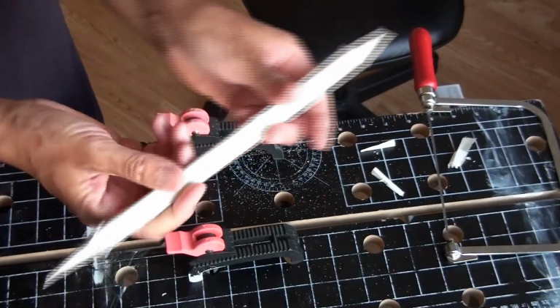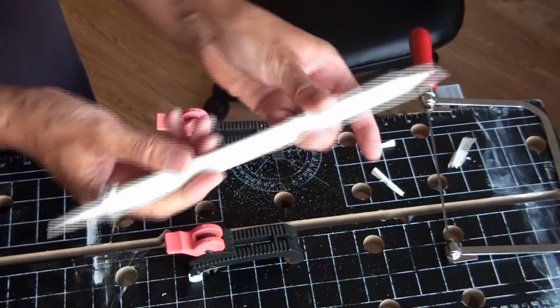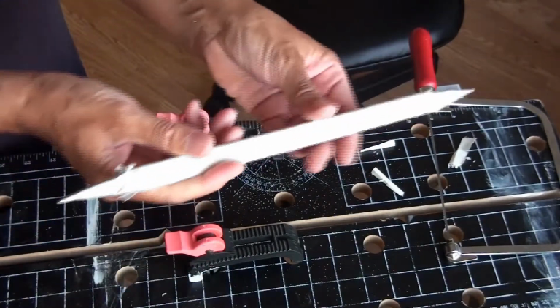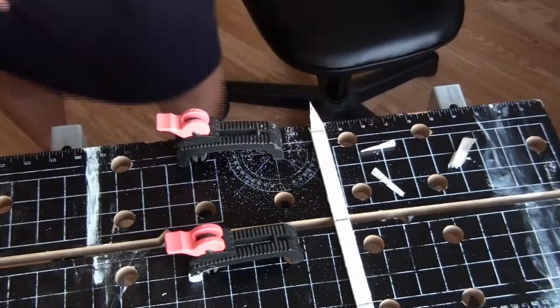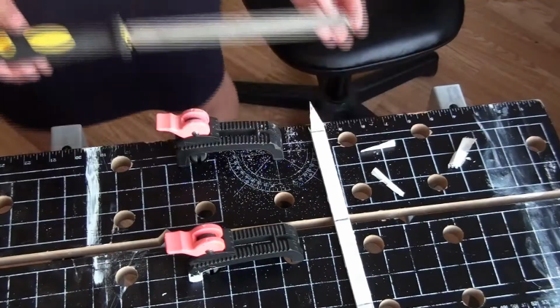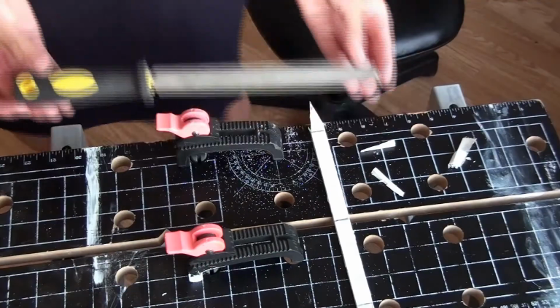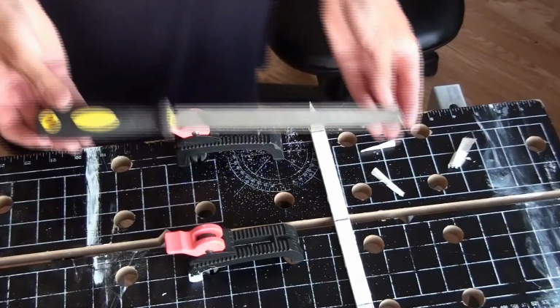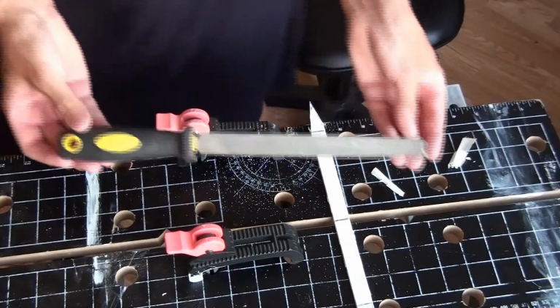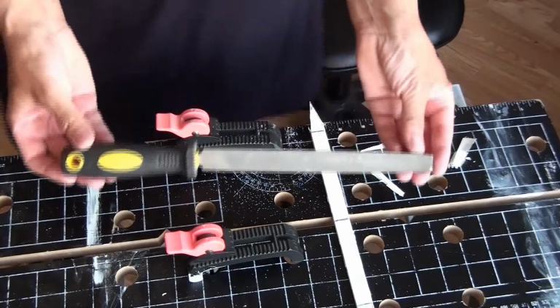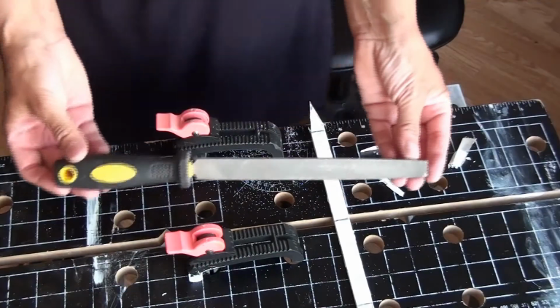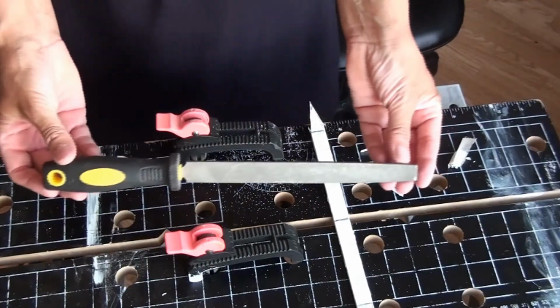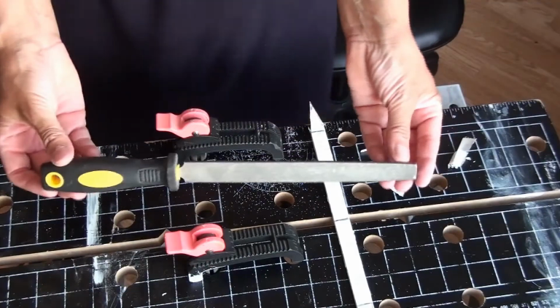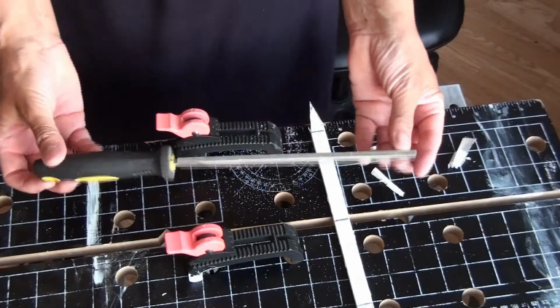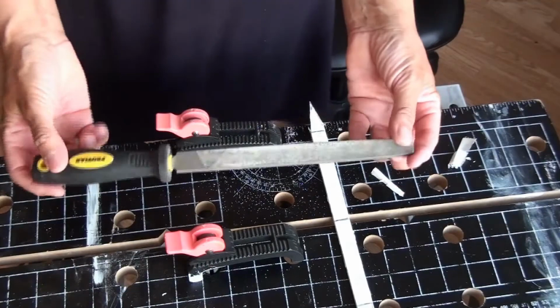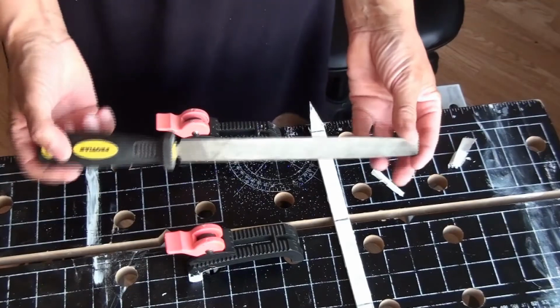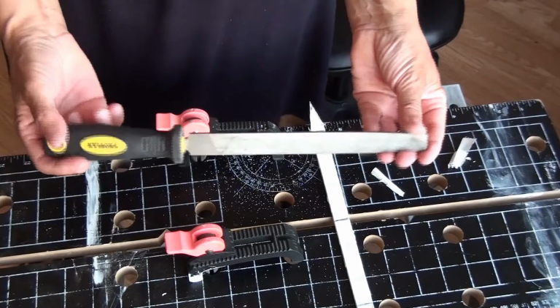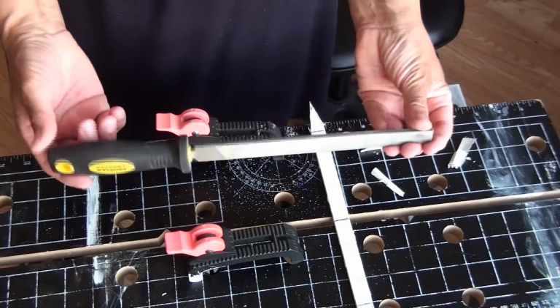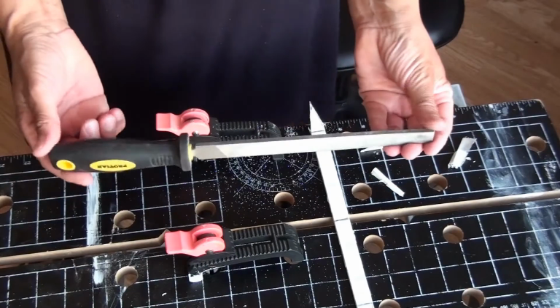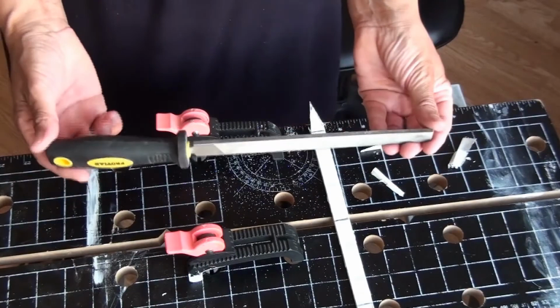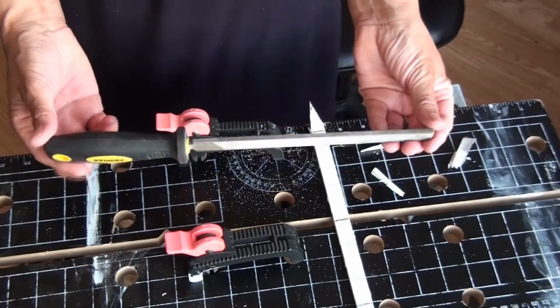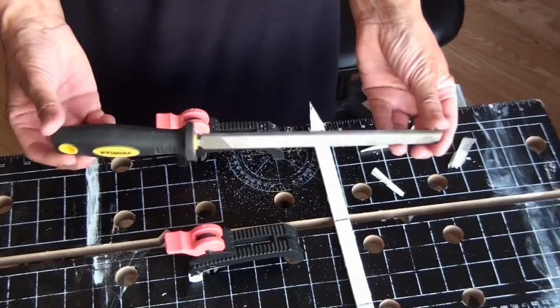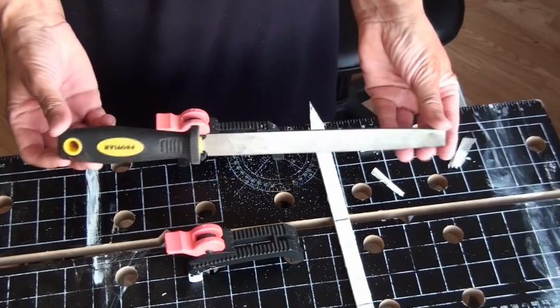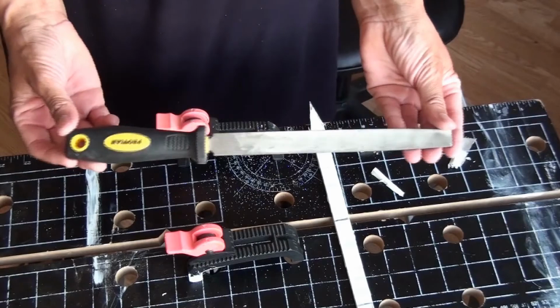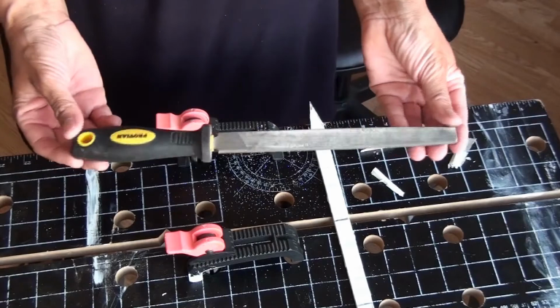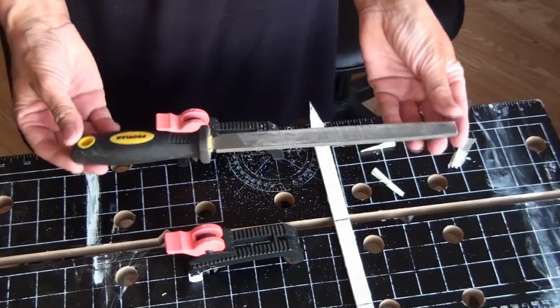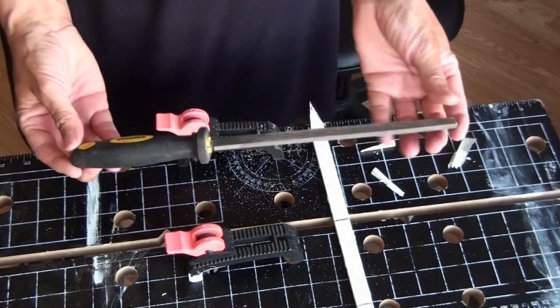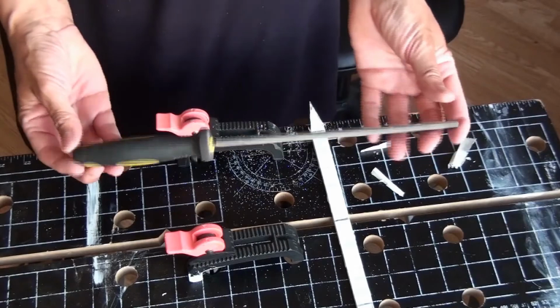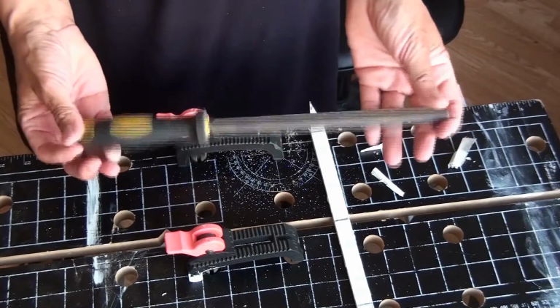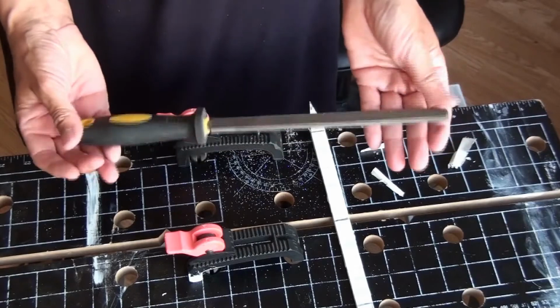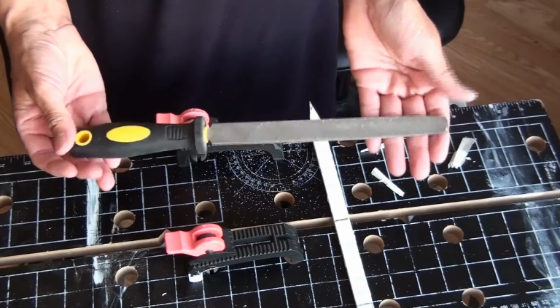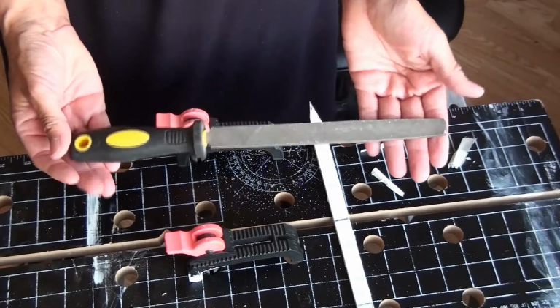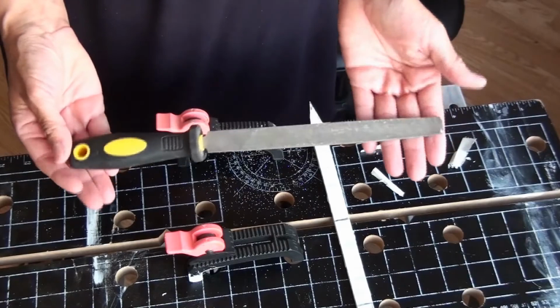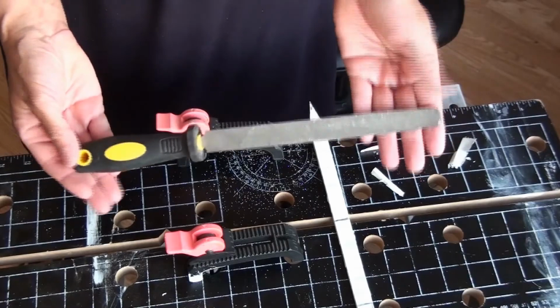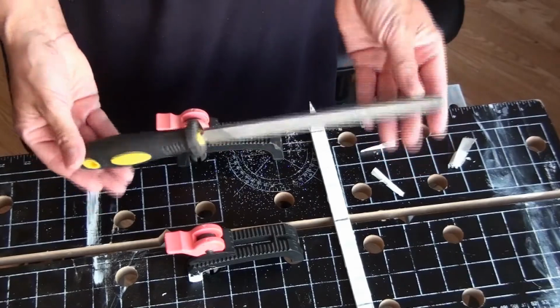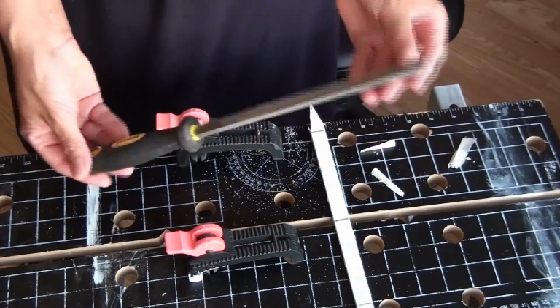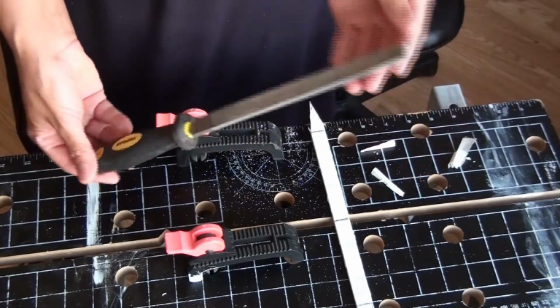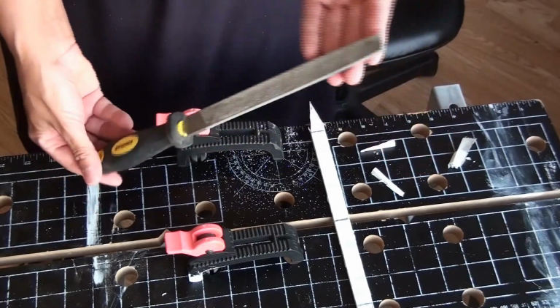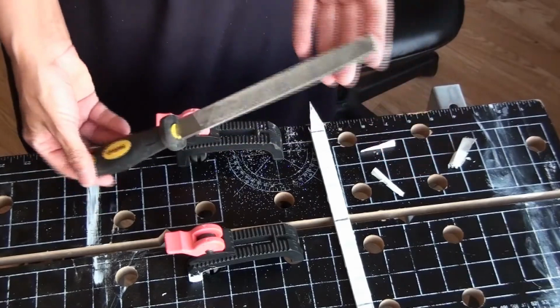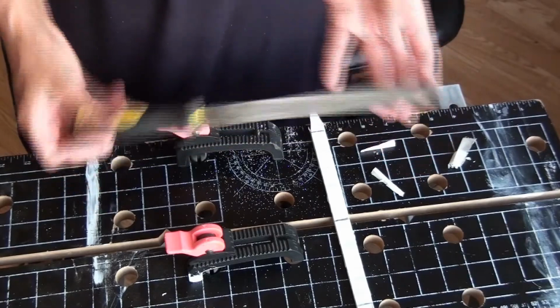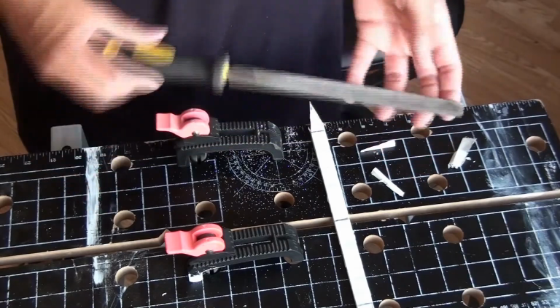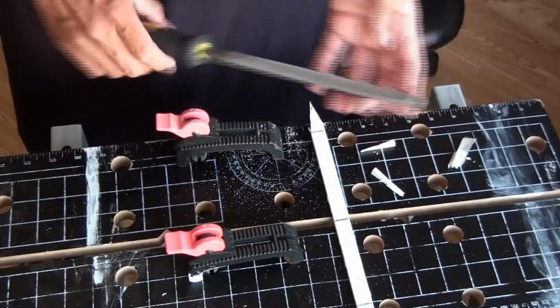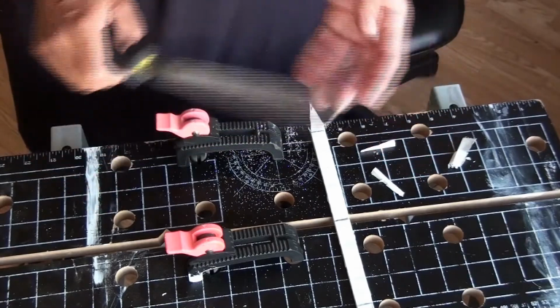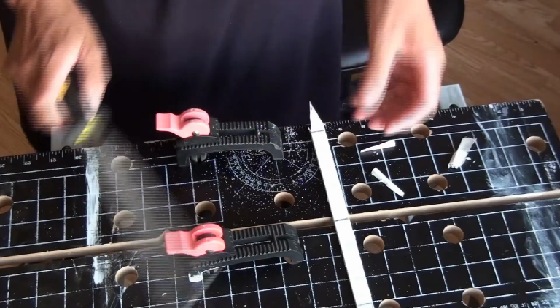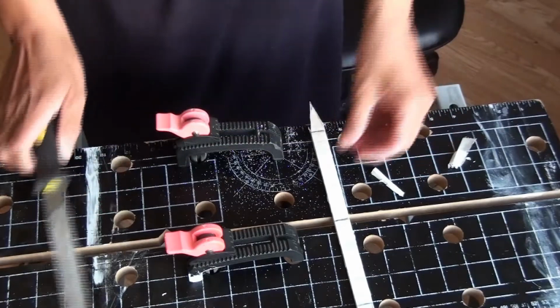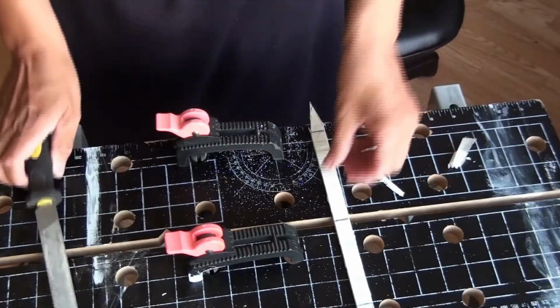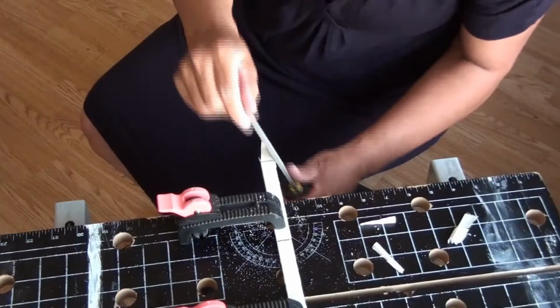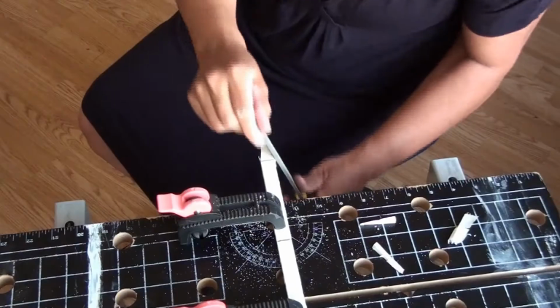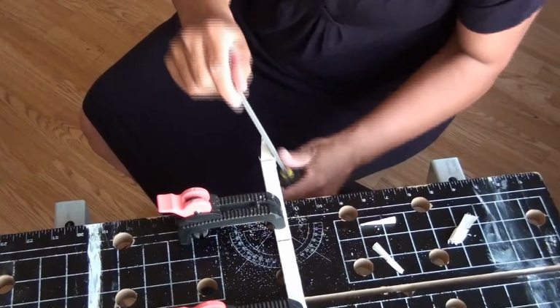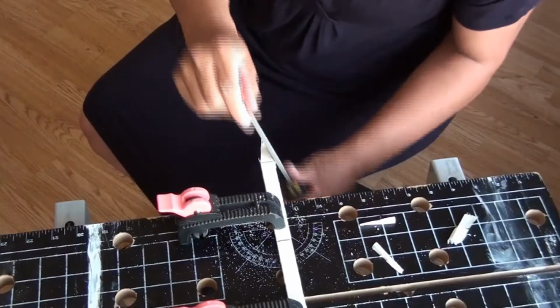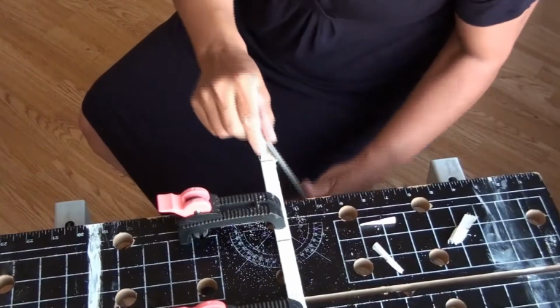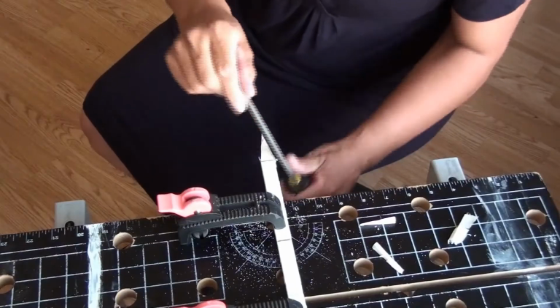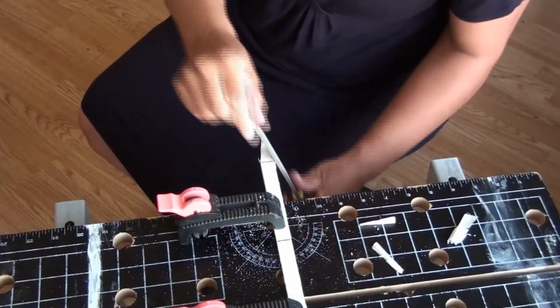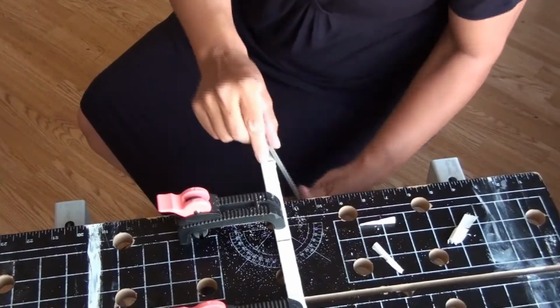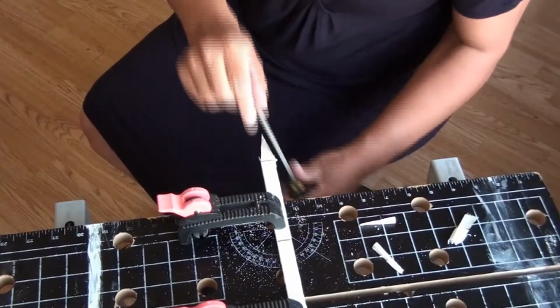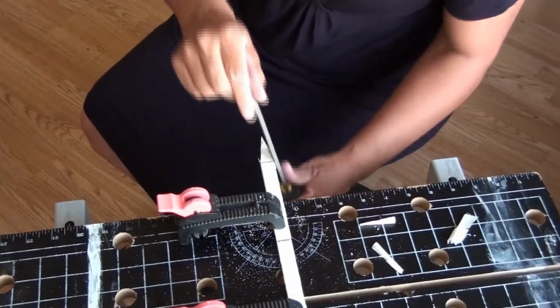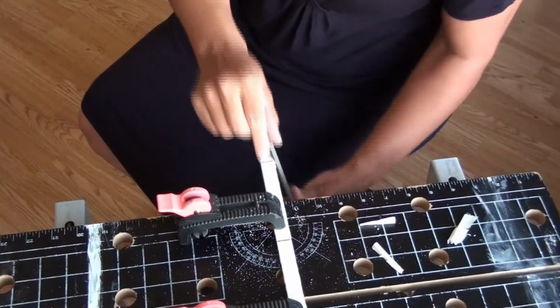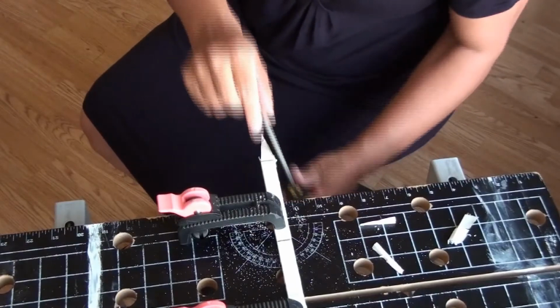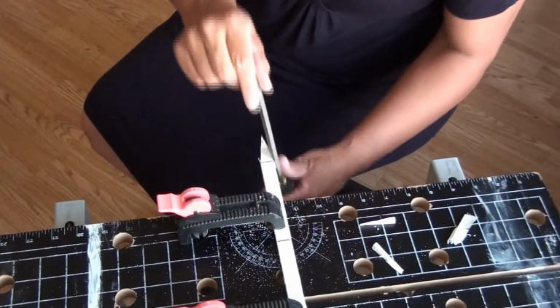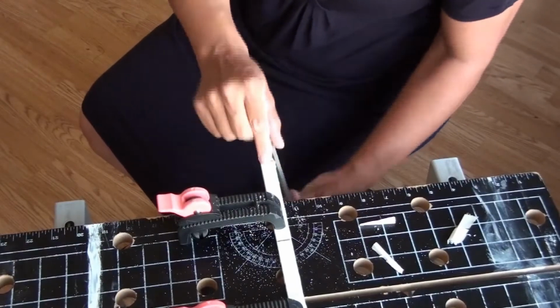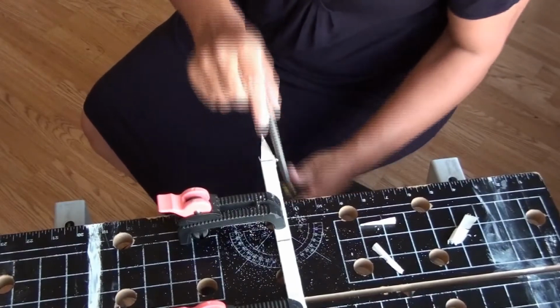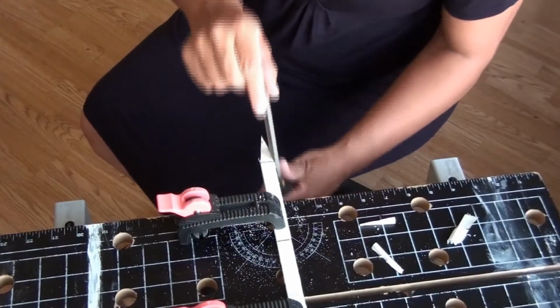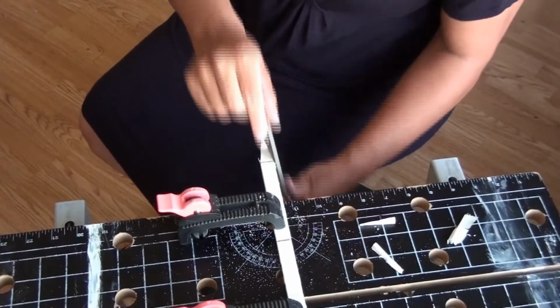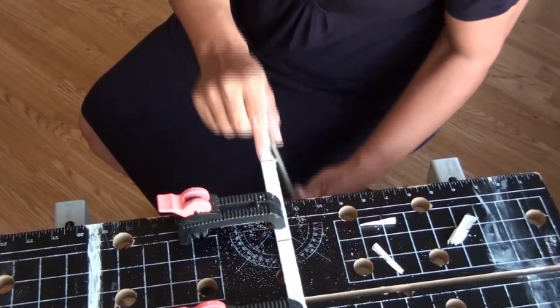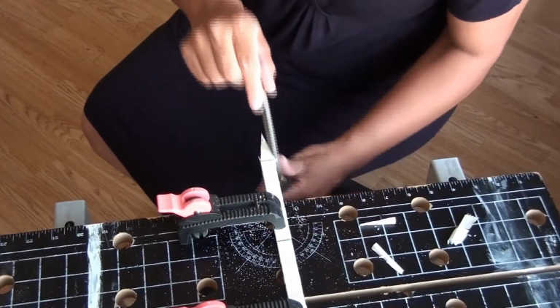This is a basic file and it works well both on wood and on a metal like aluminium.